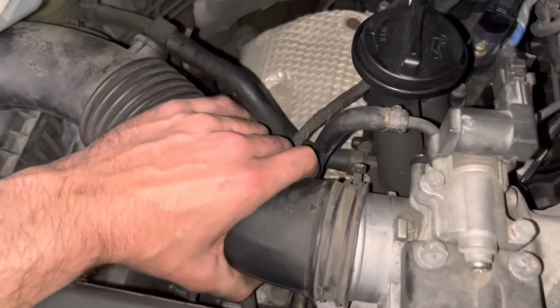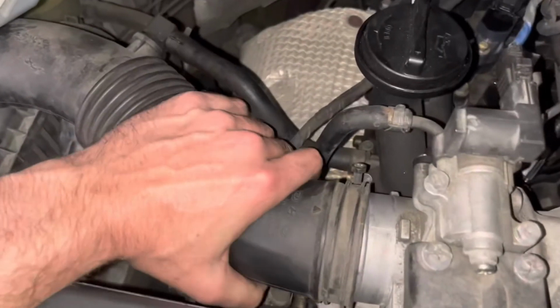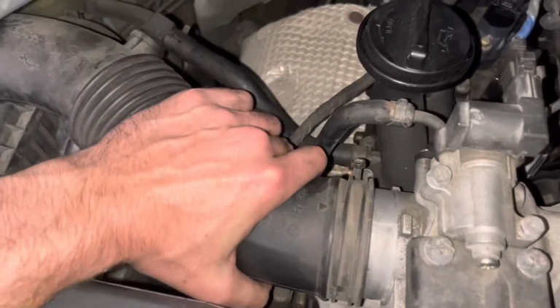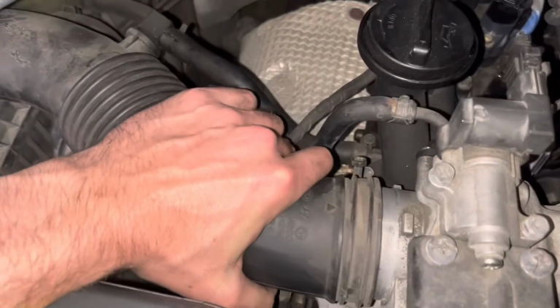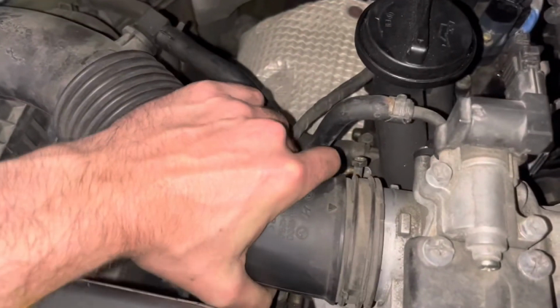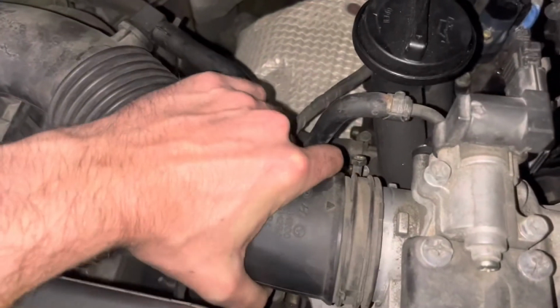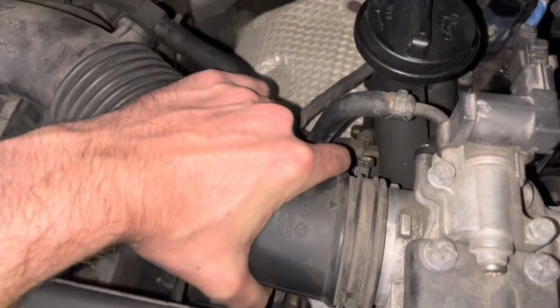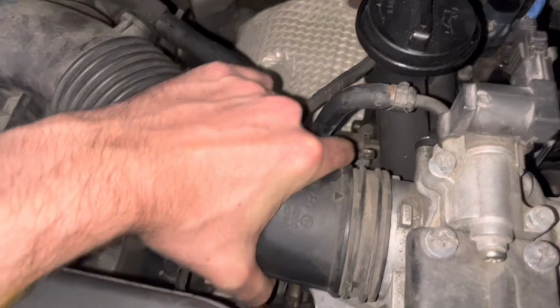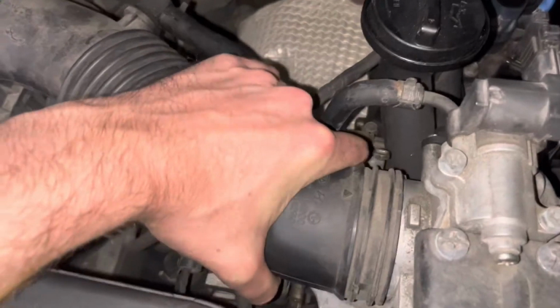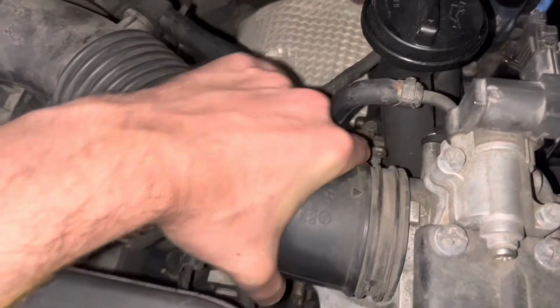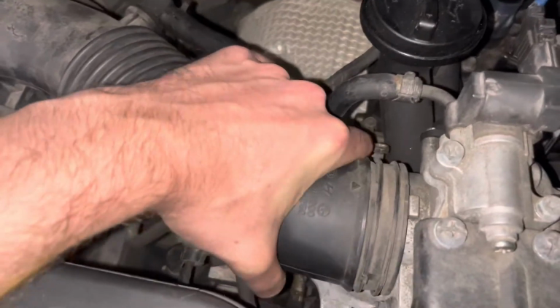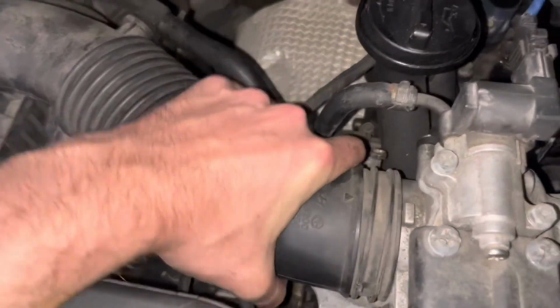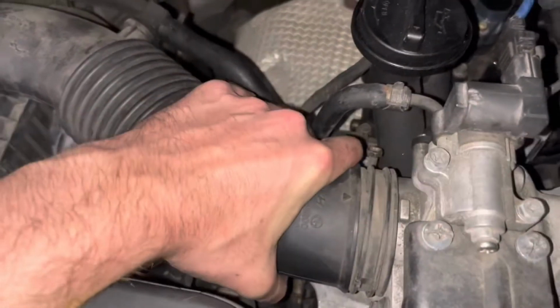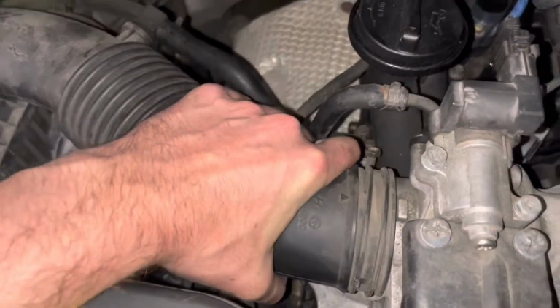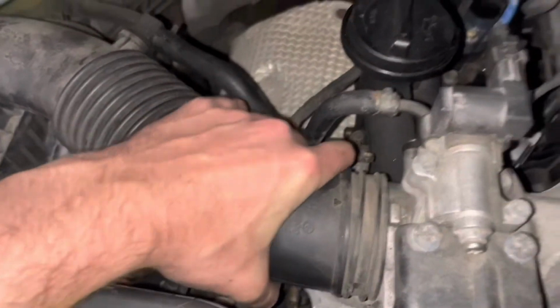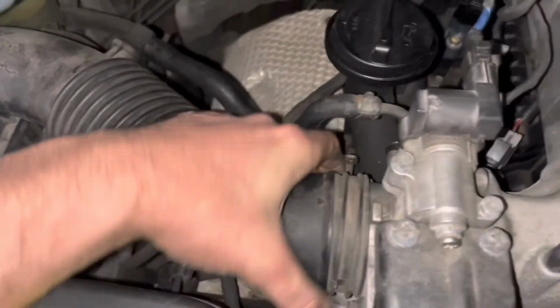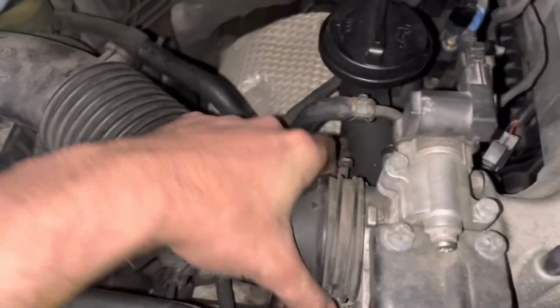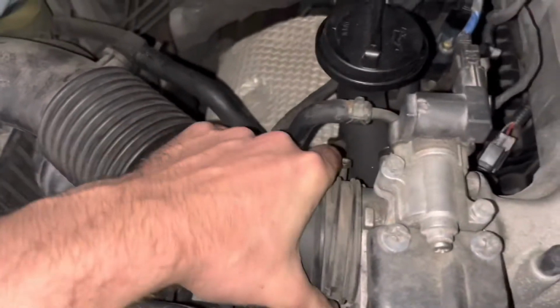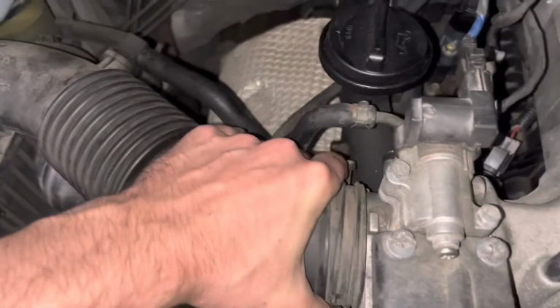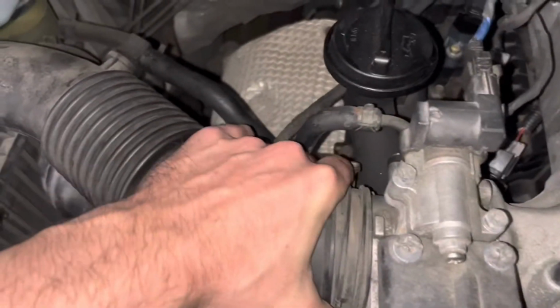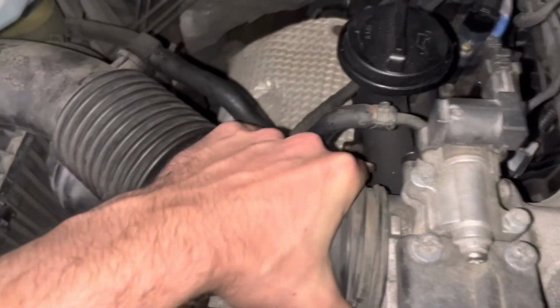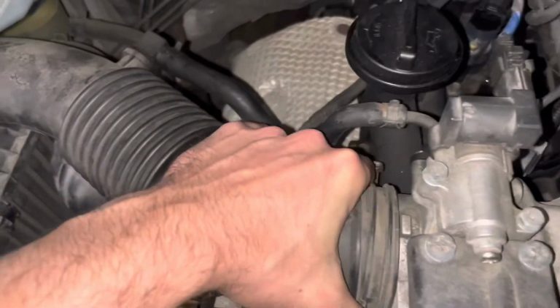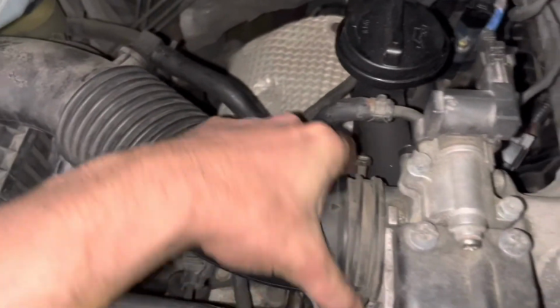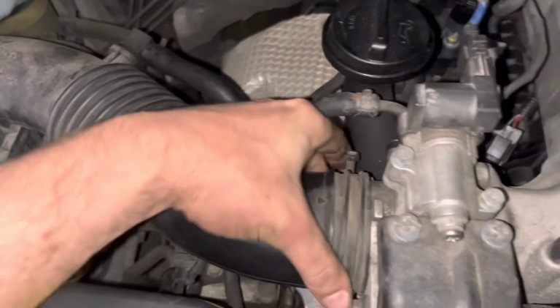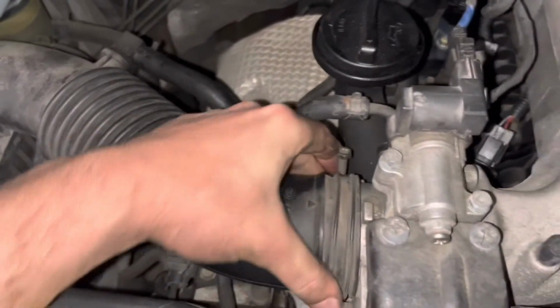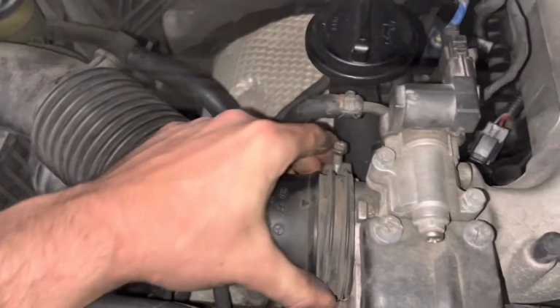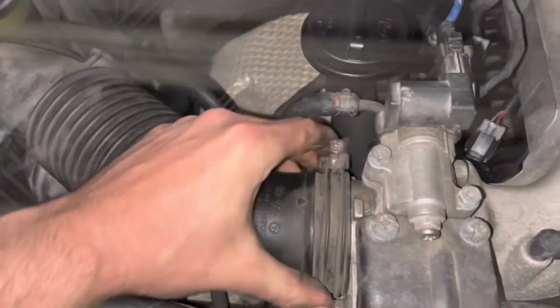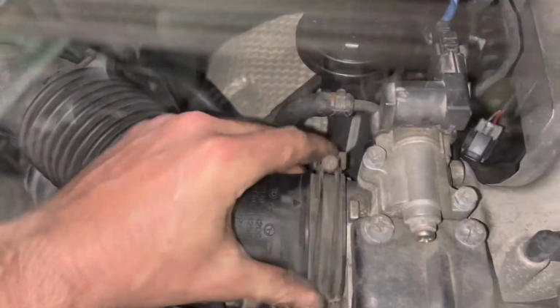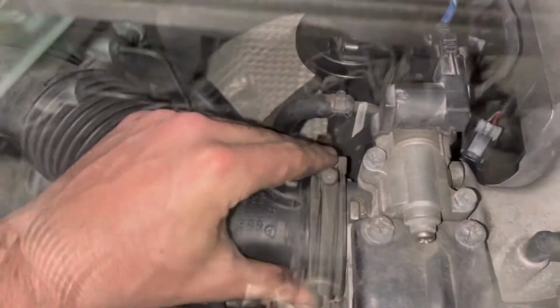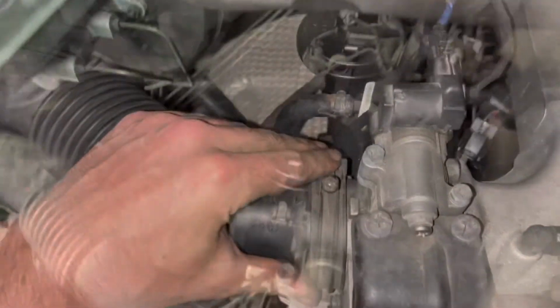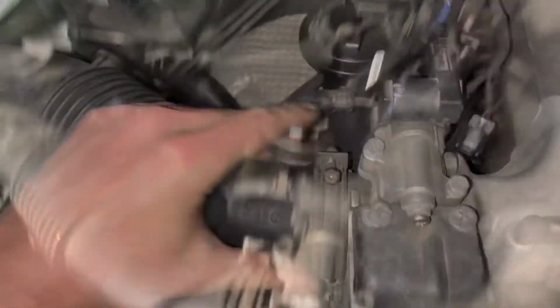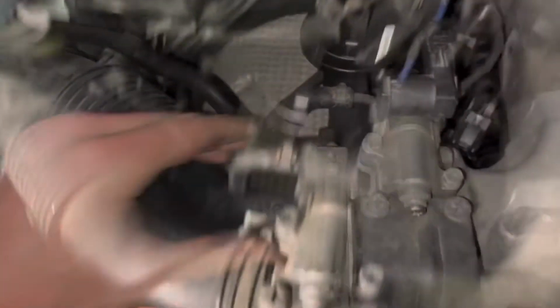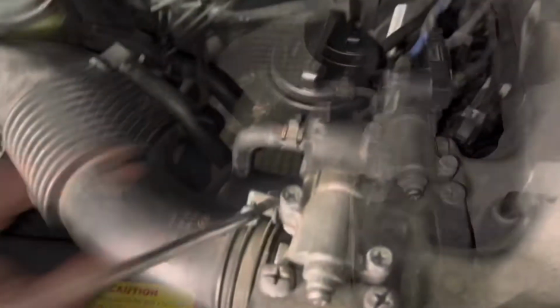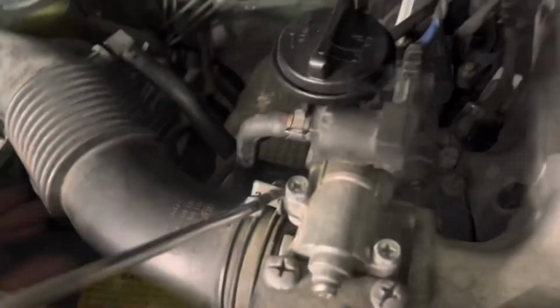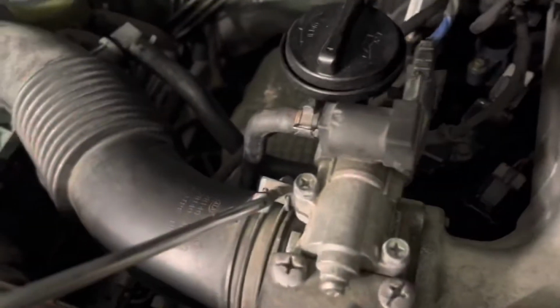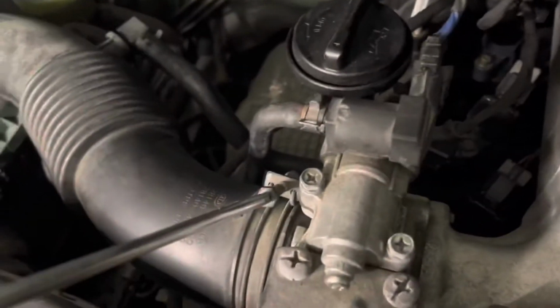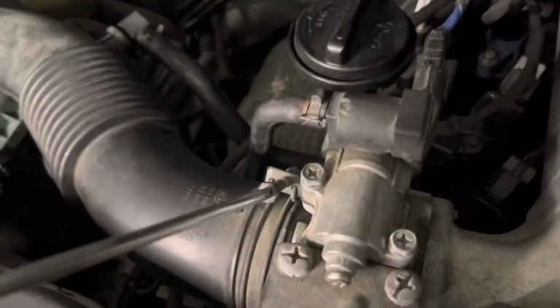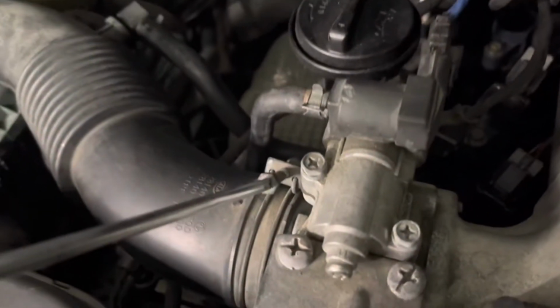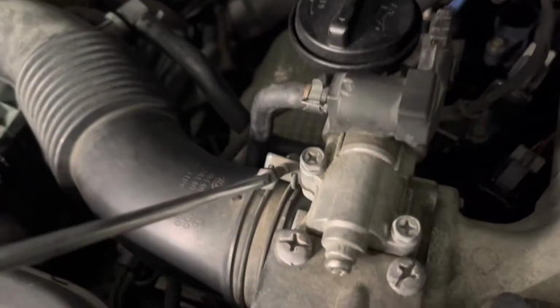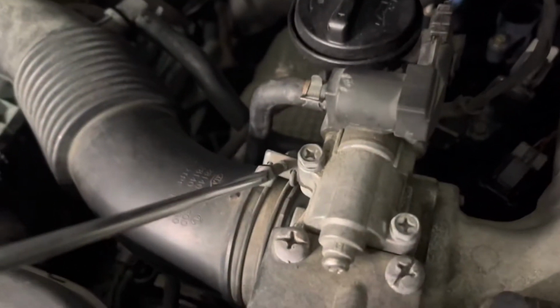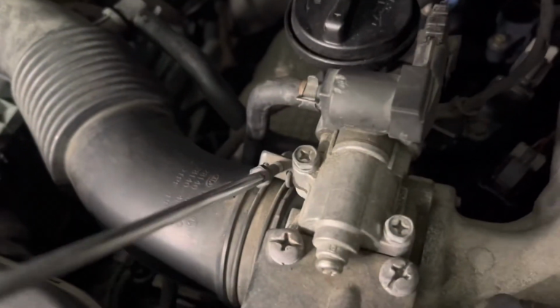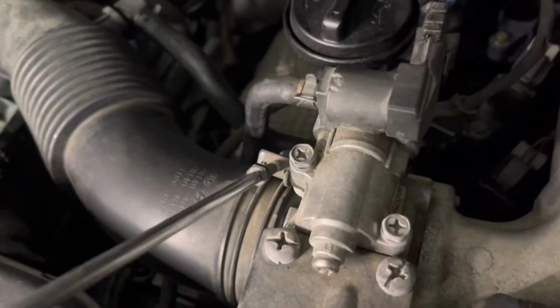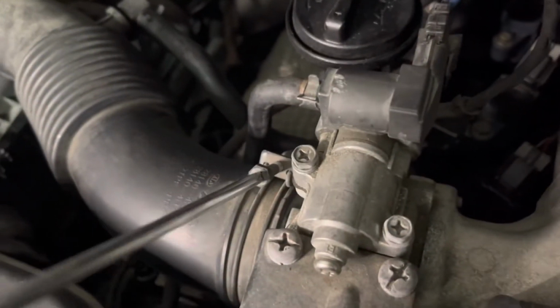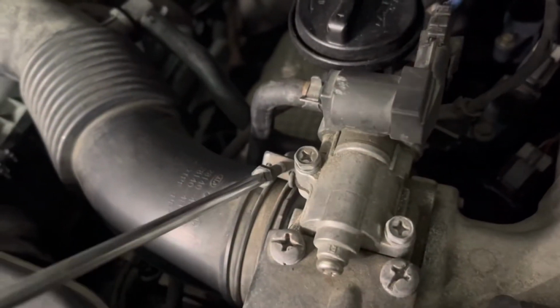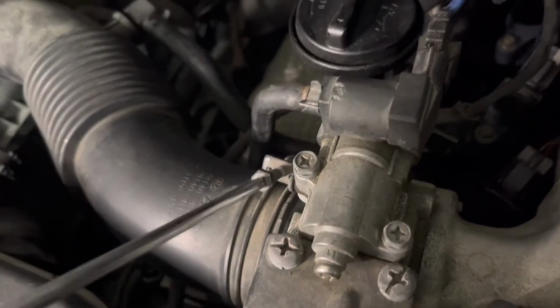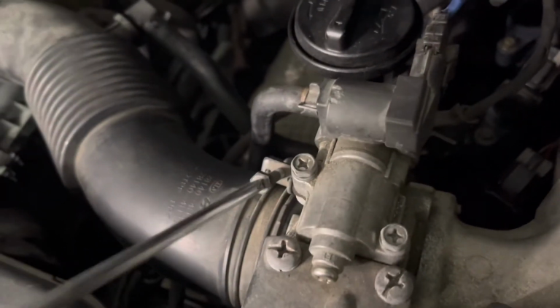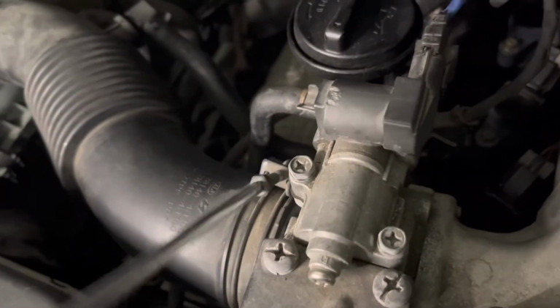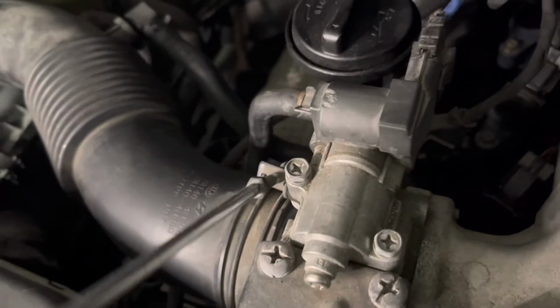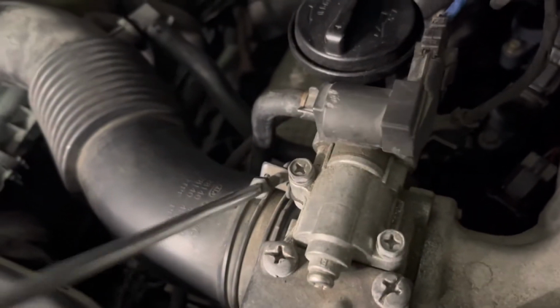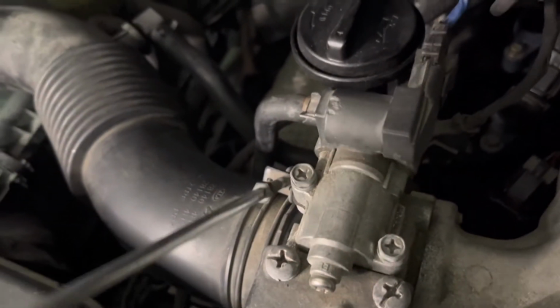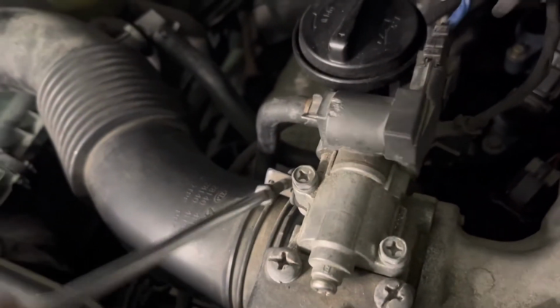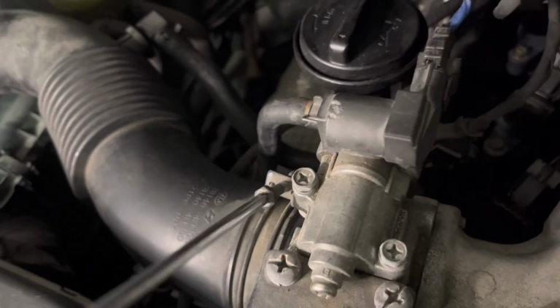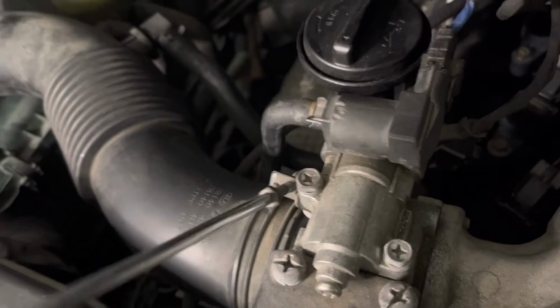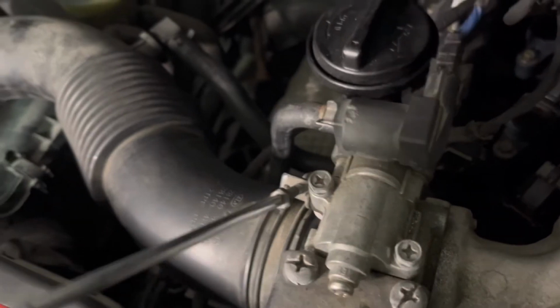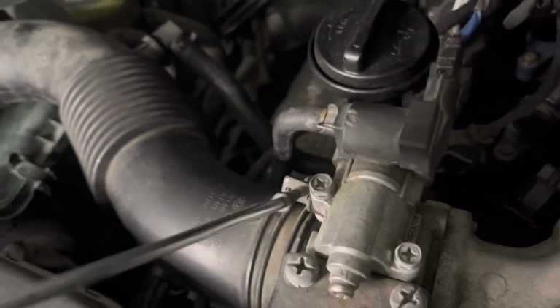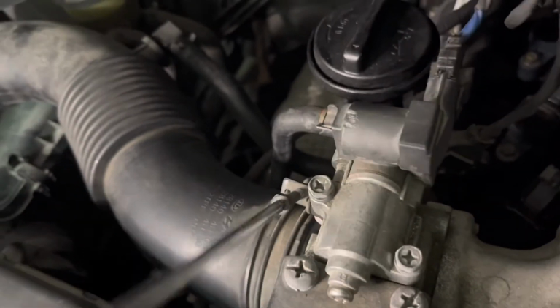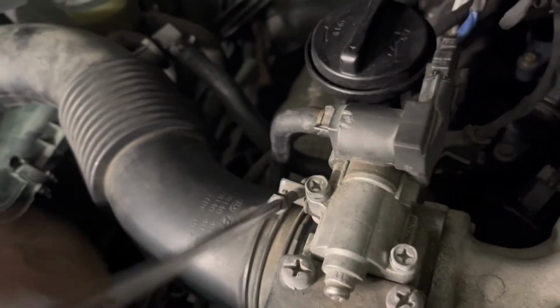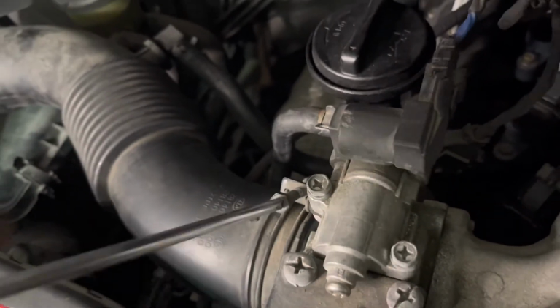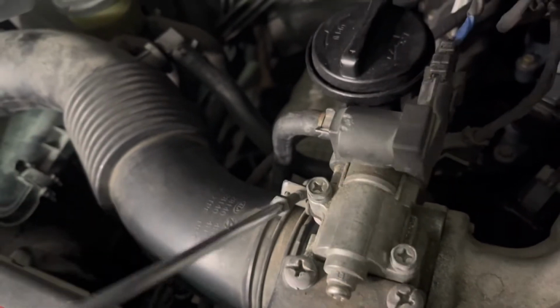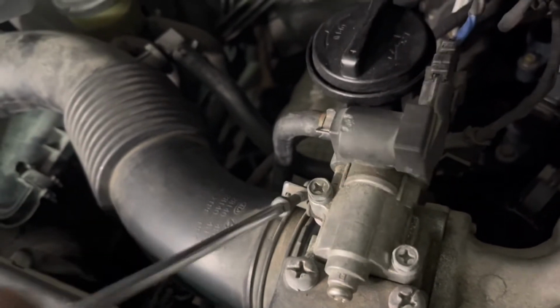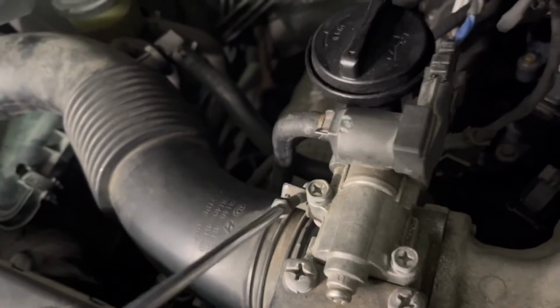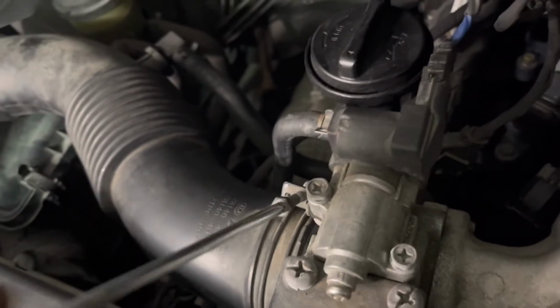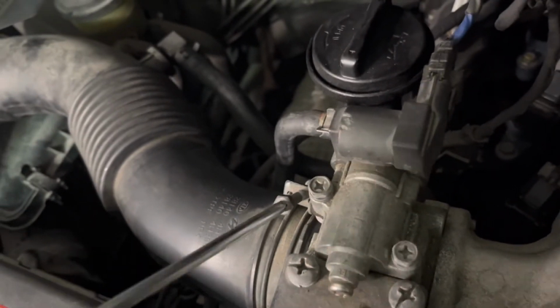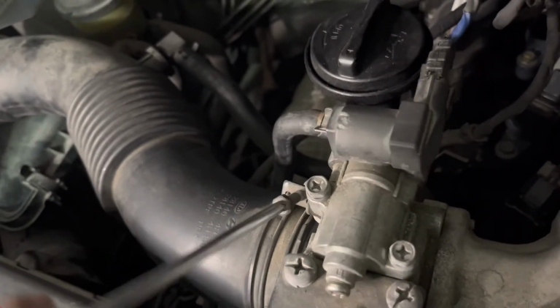Just pop the intake pipe back on, and then just tighten that back up, and you're done.